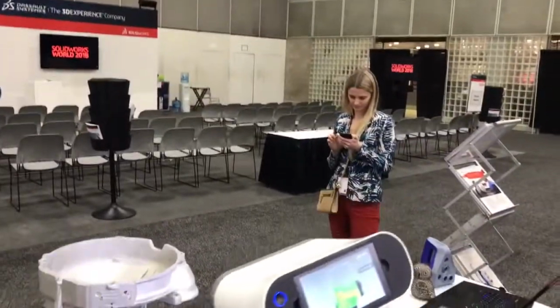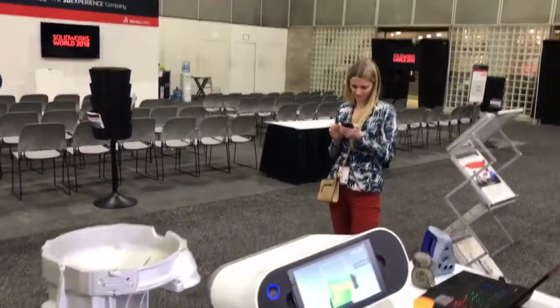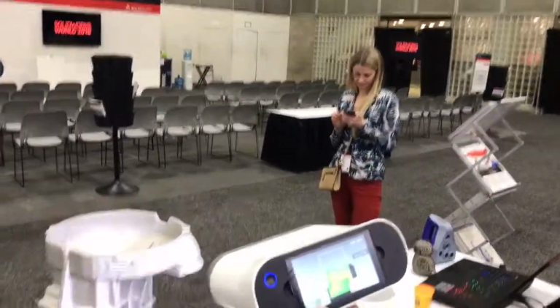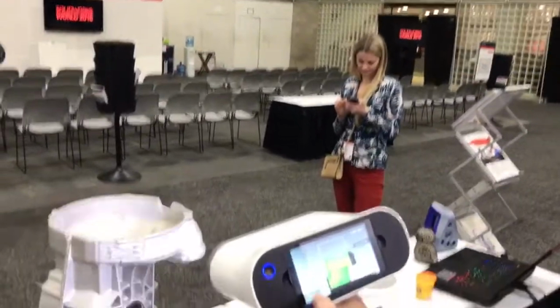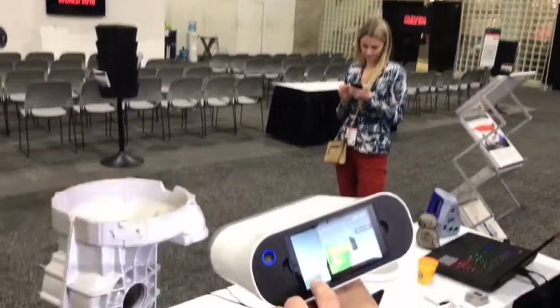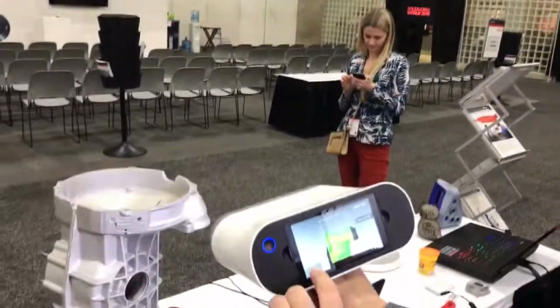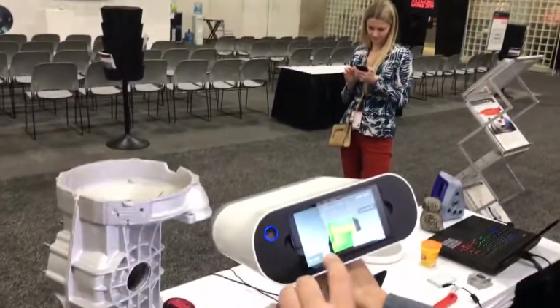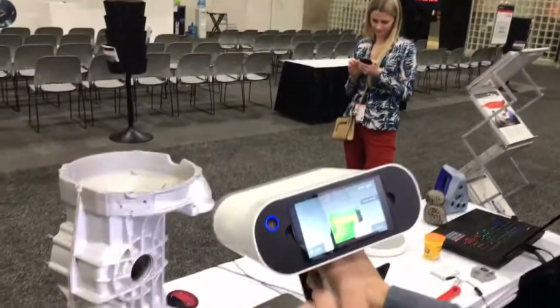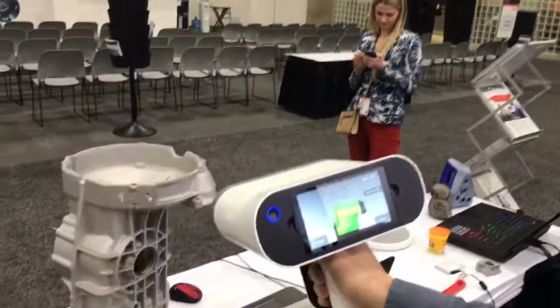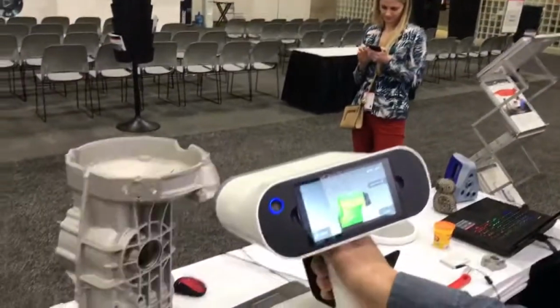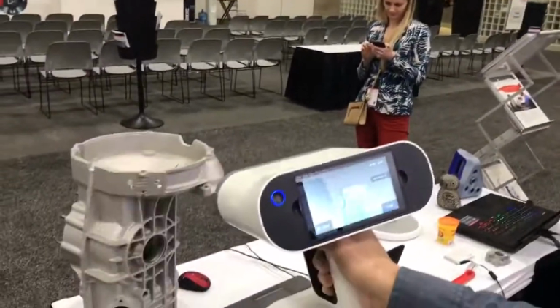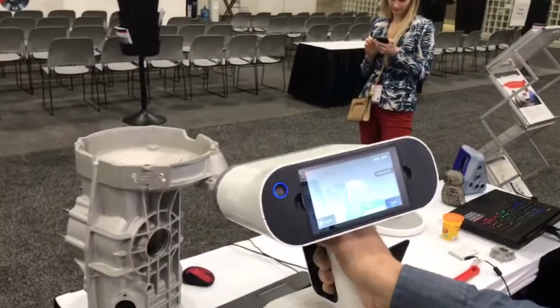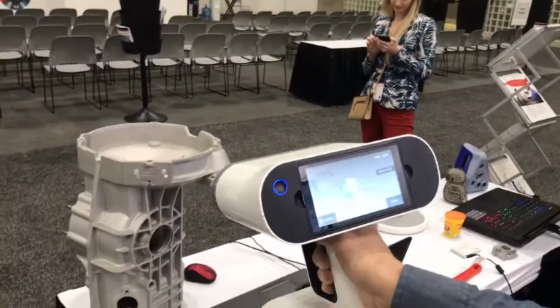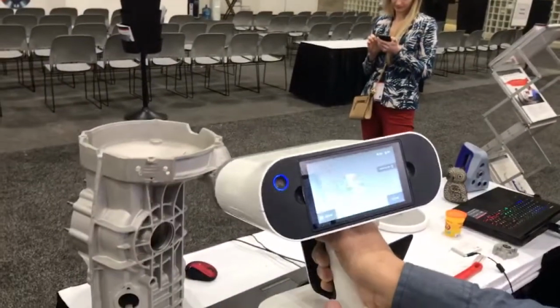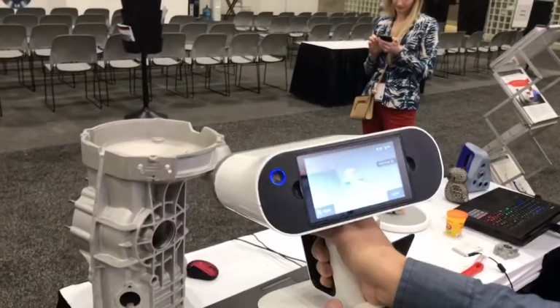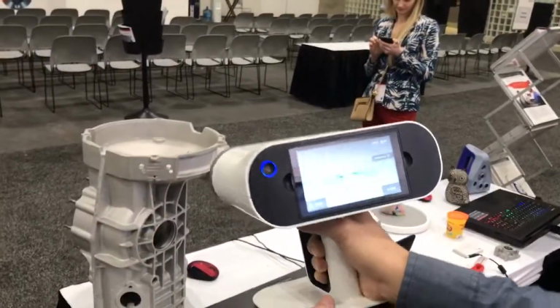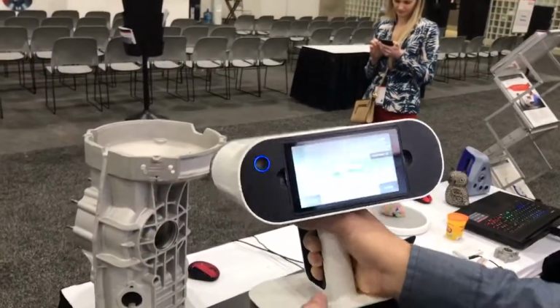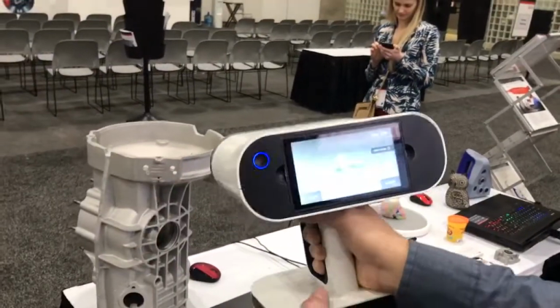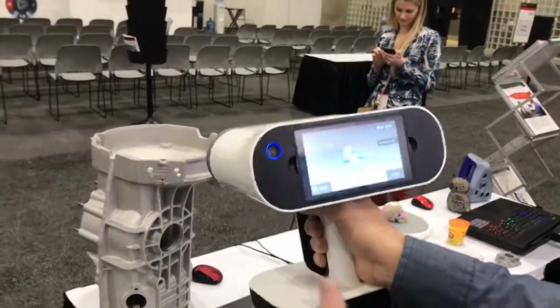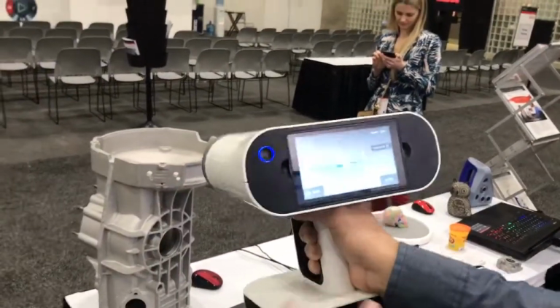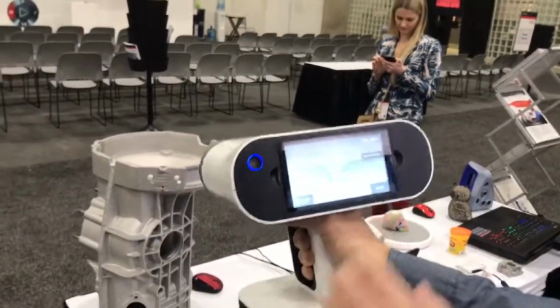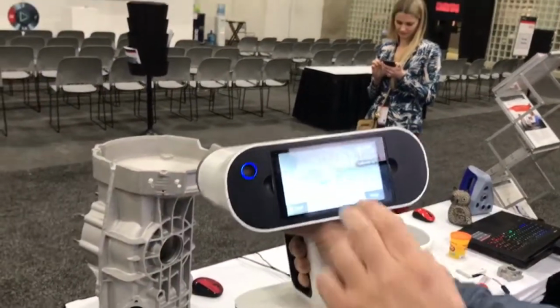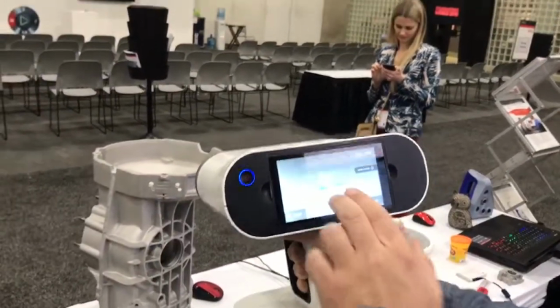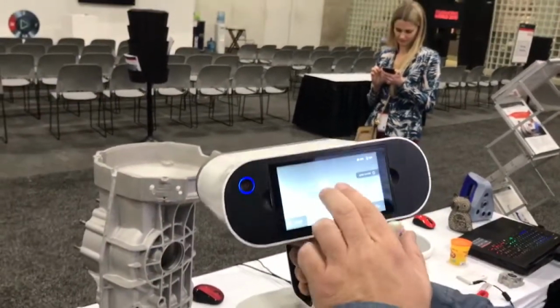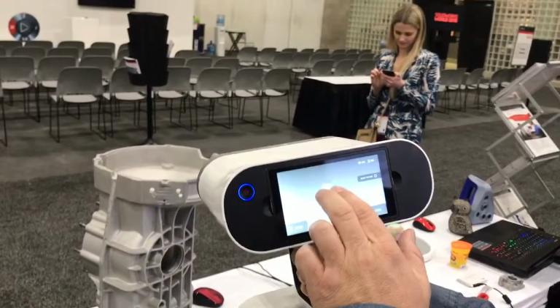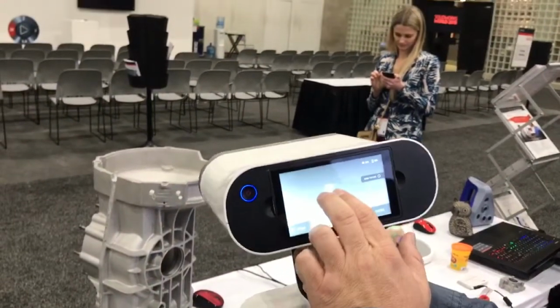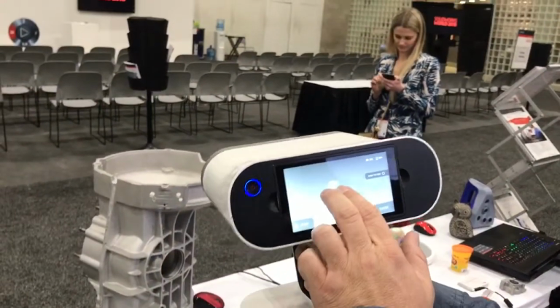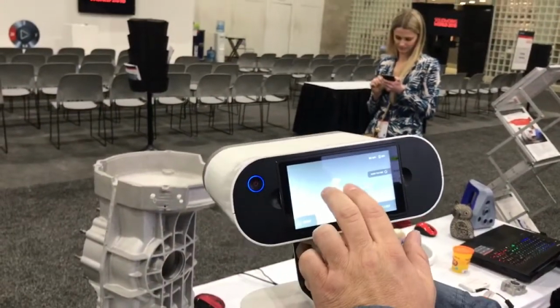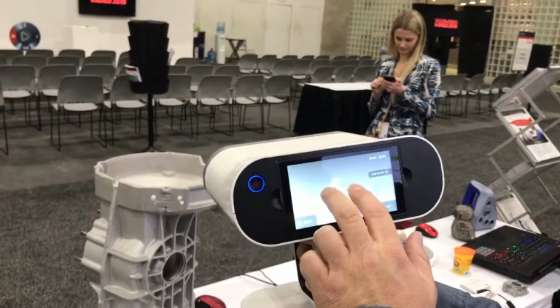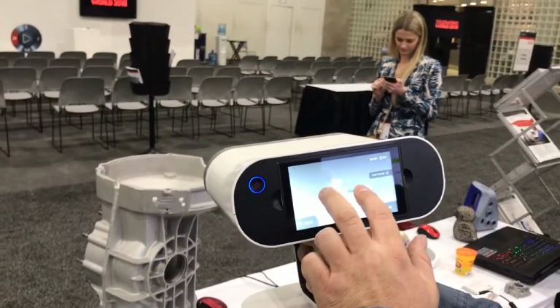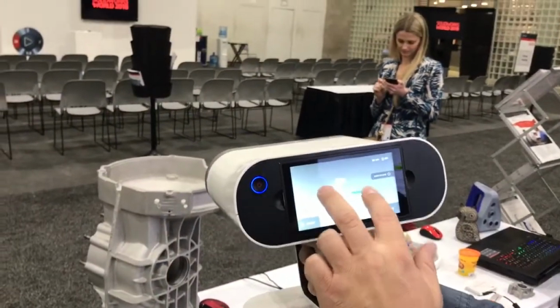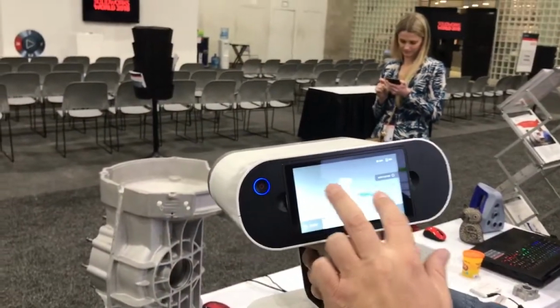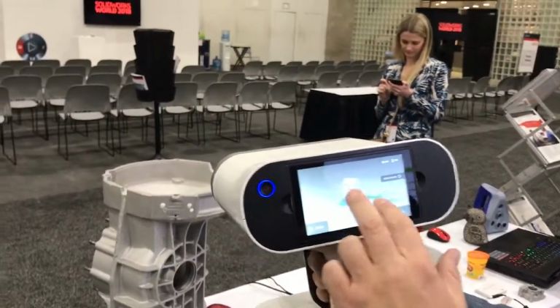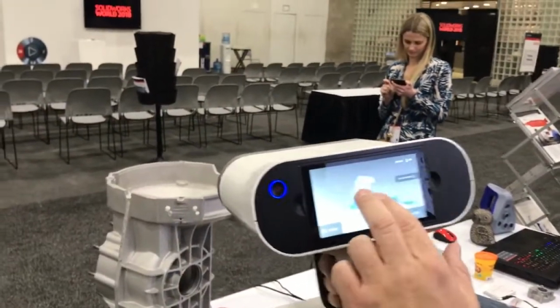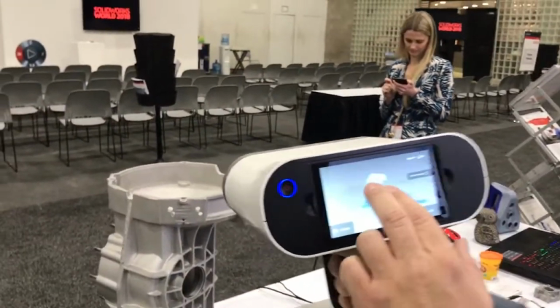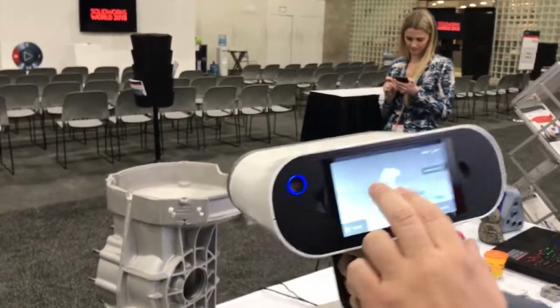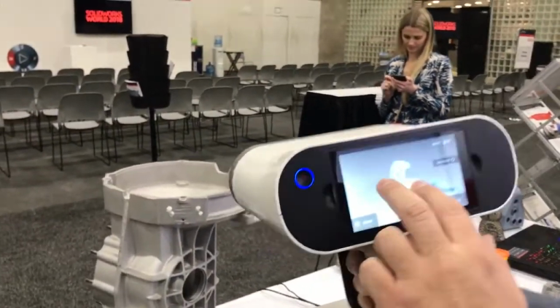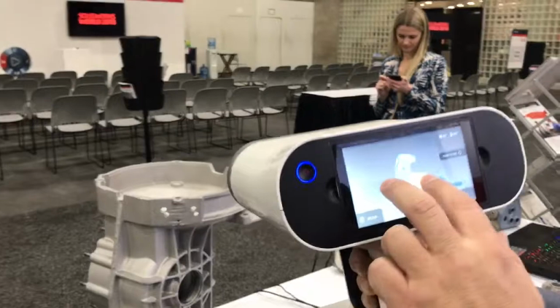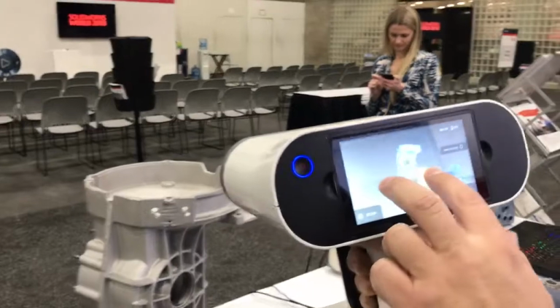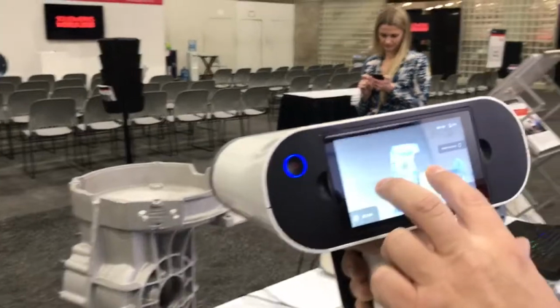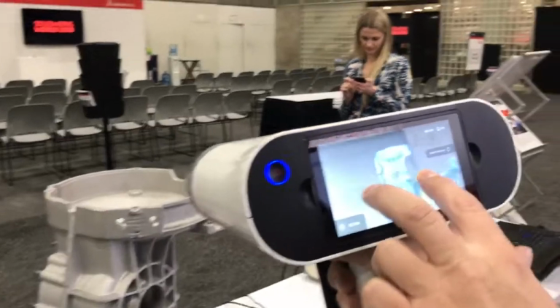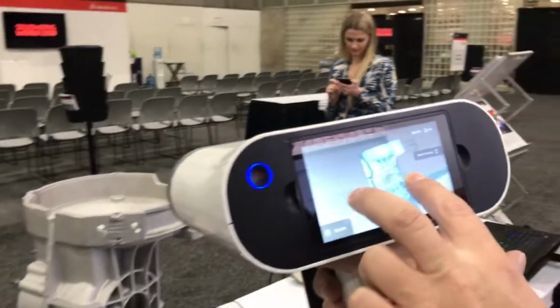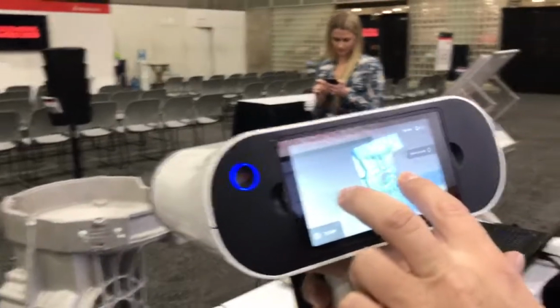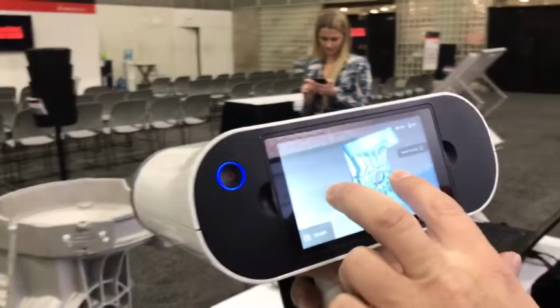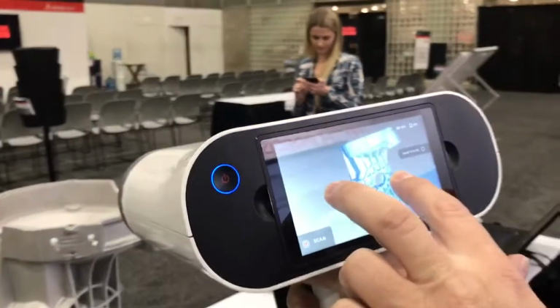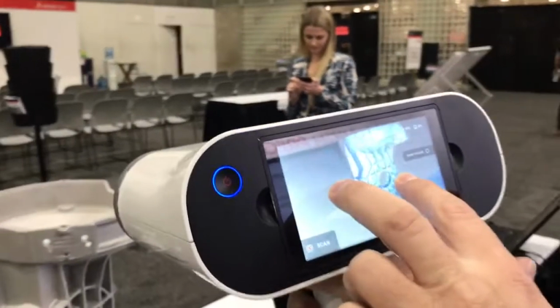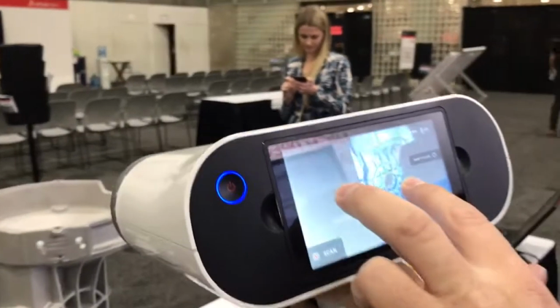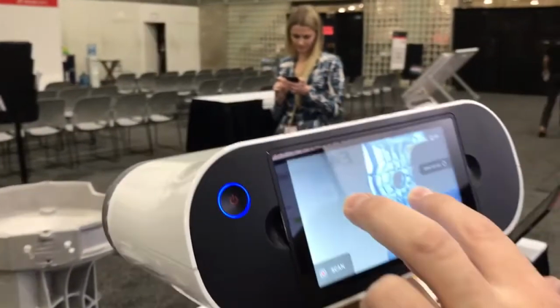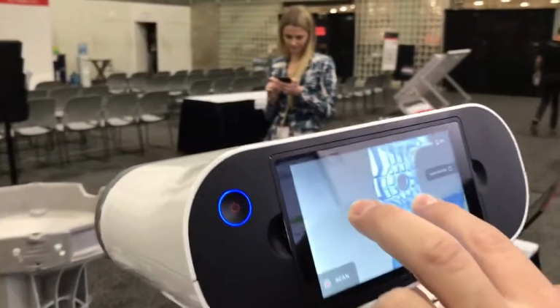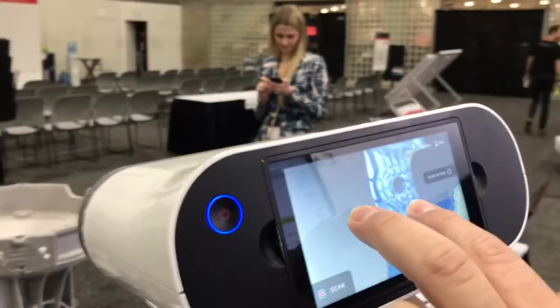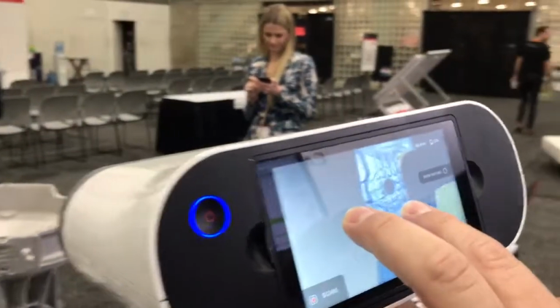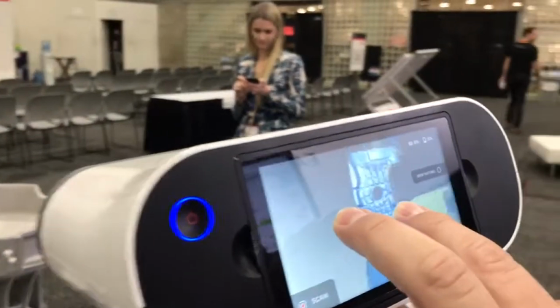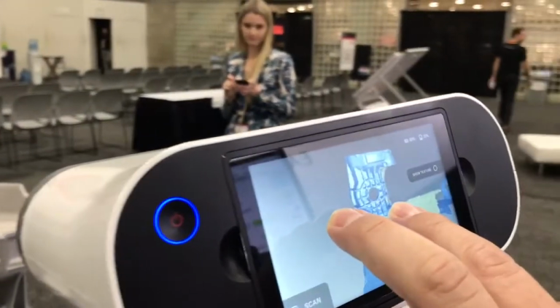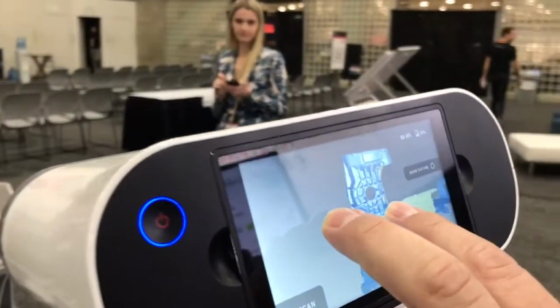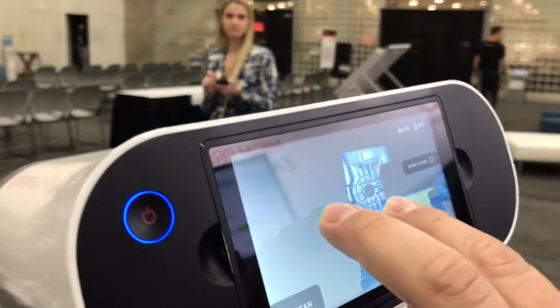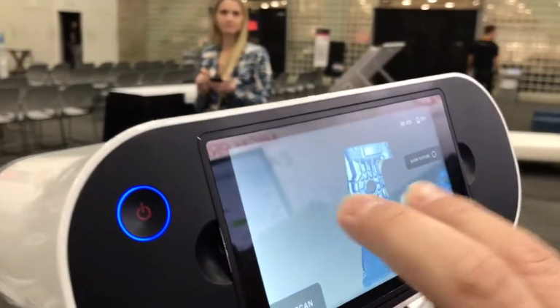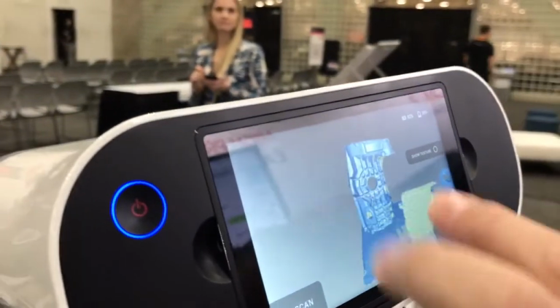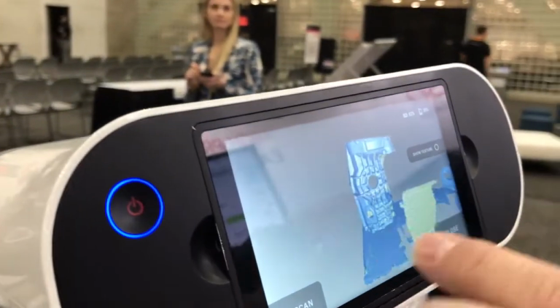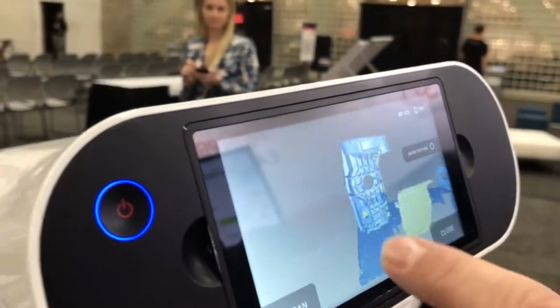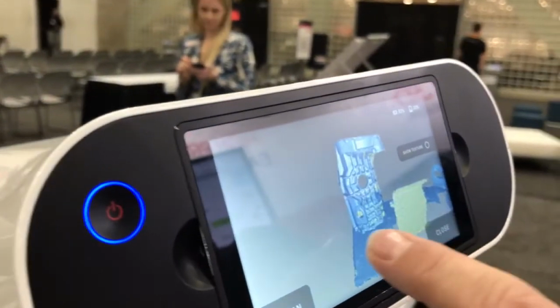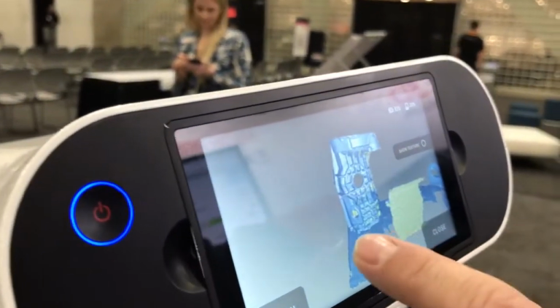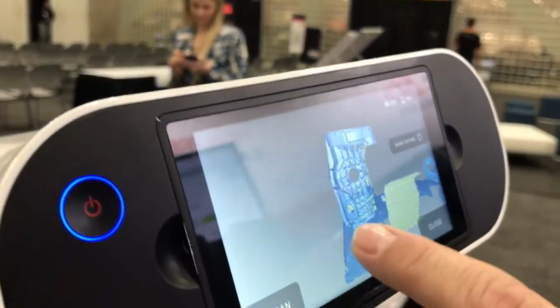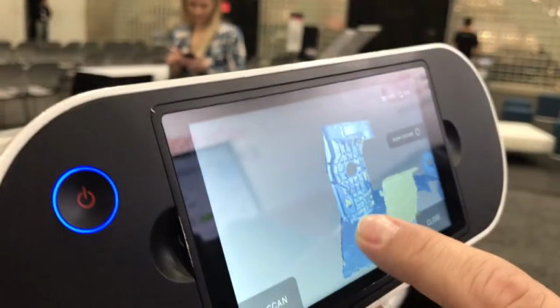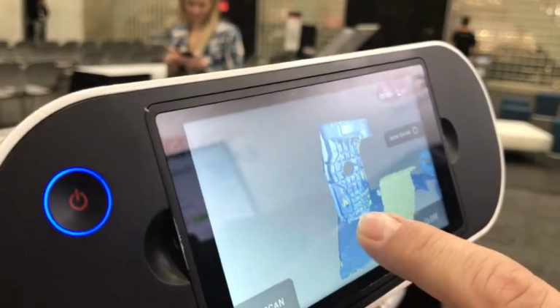We'll go ahead and stop it here and zoom in on the data — we can actually see a live preview of the part.